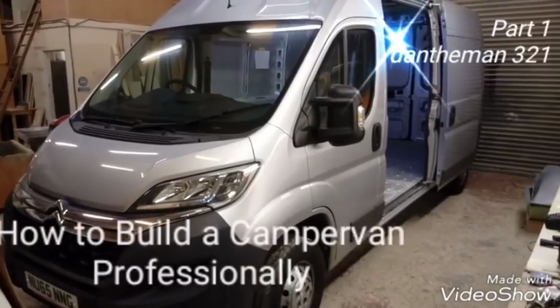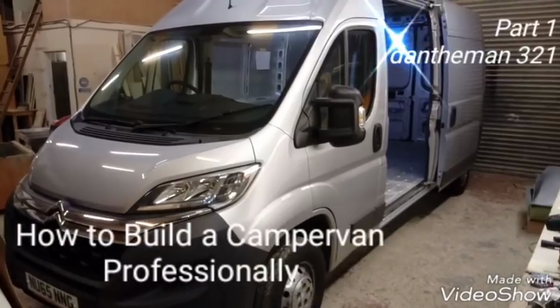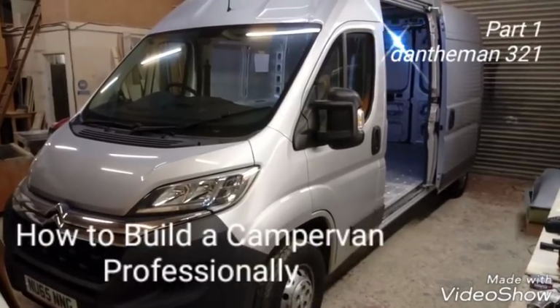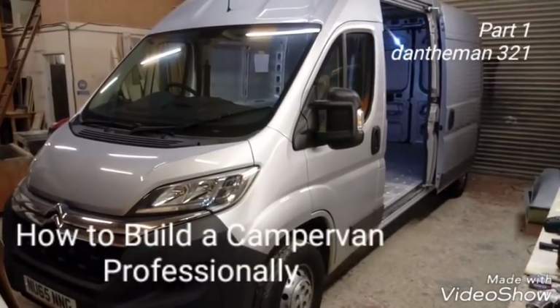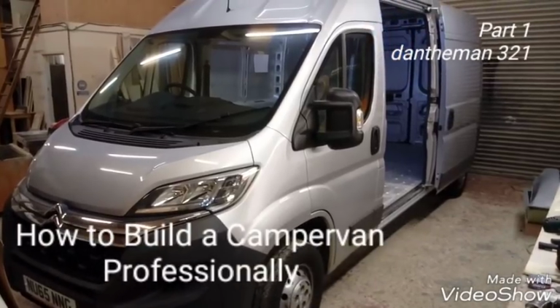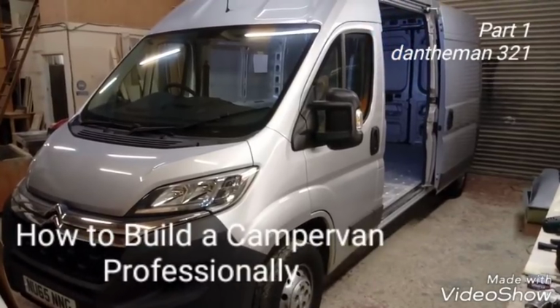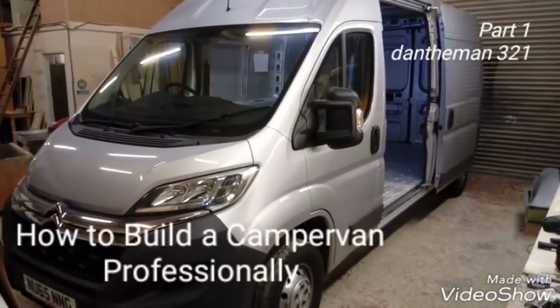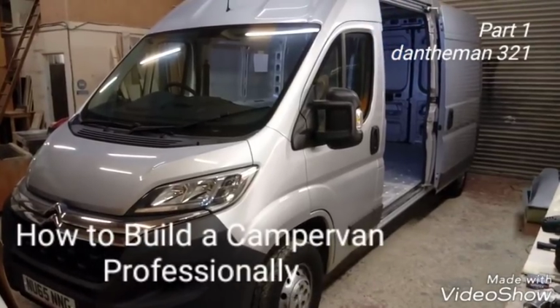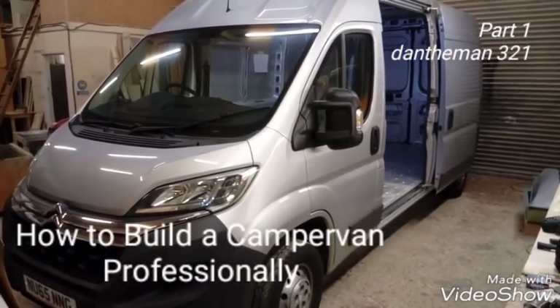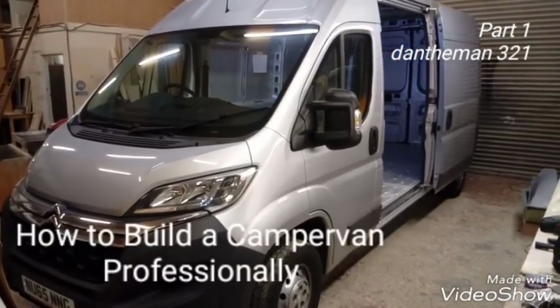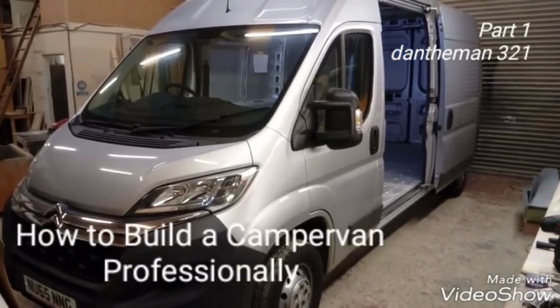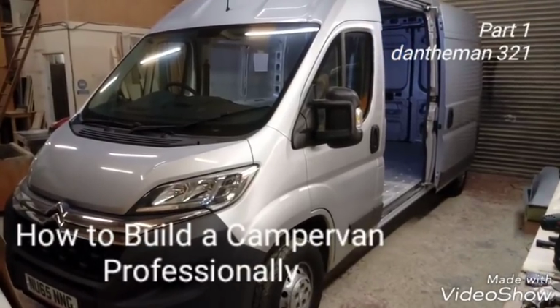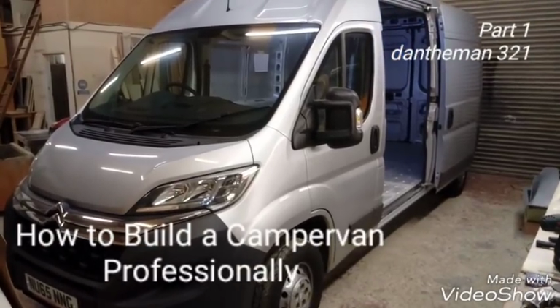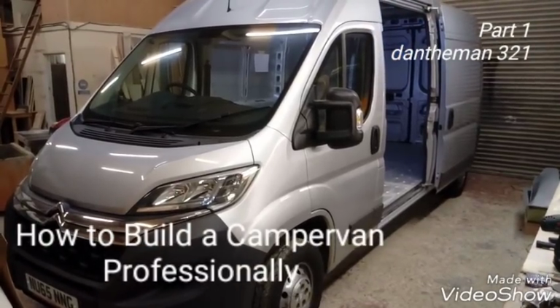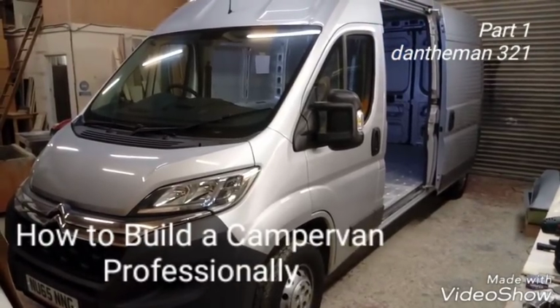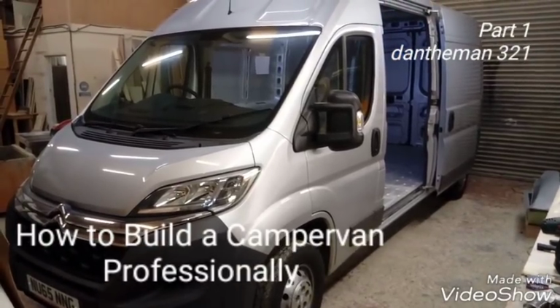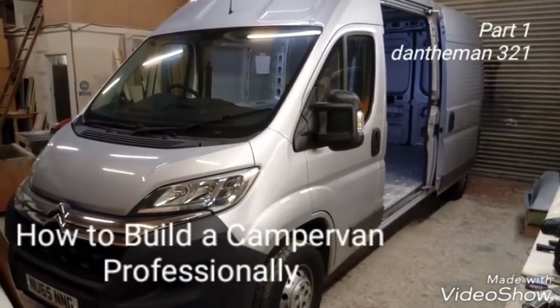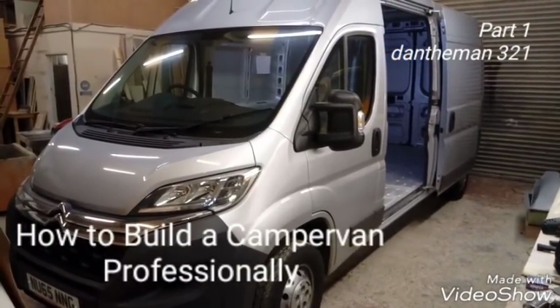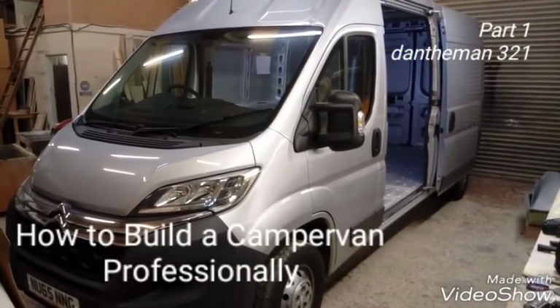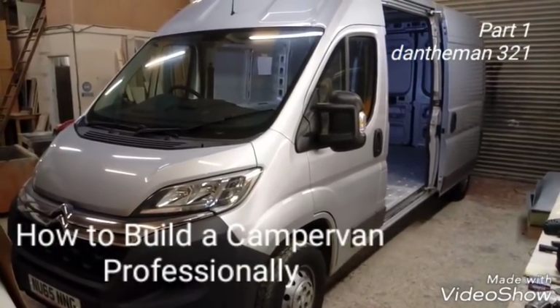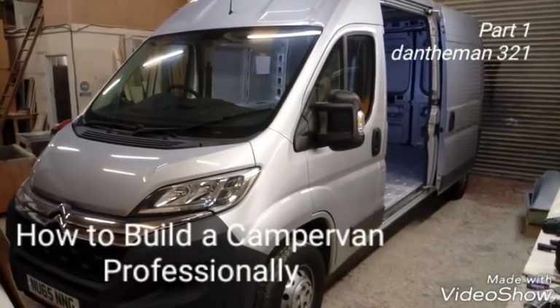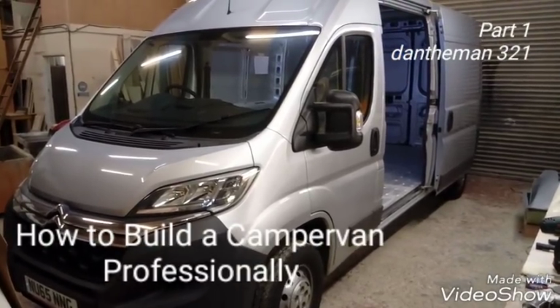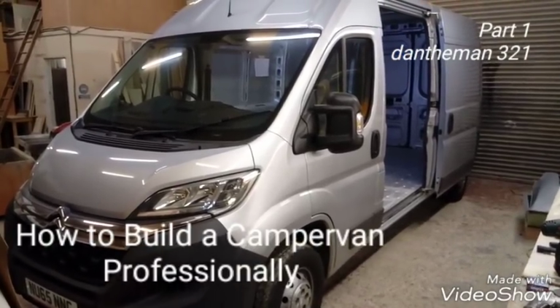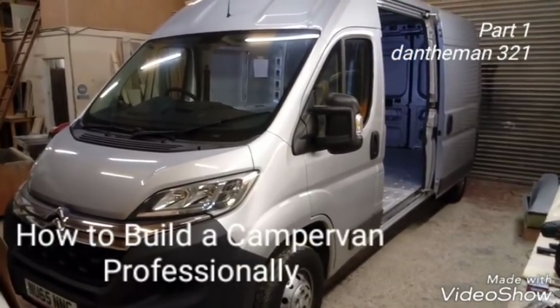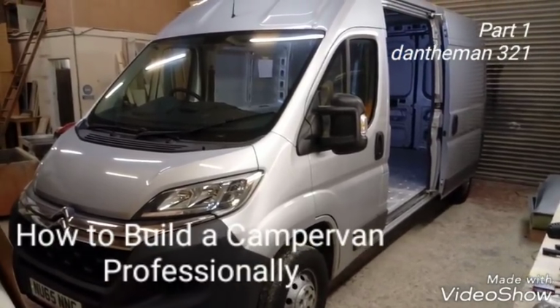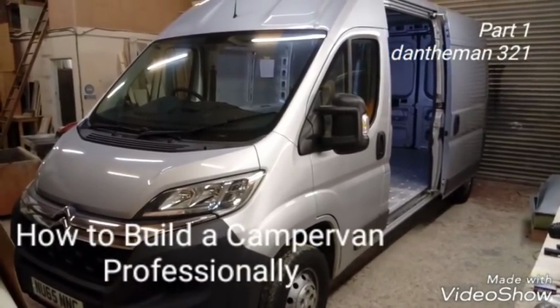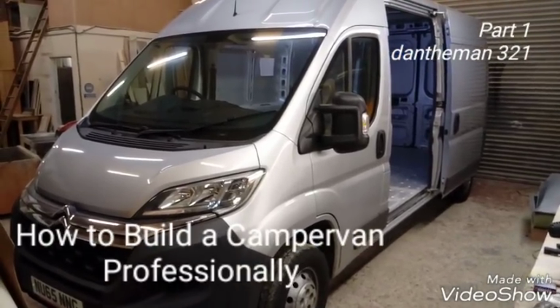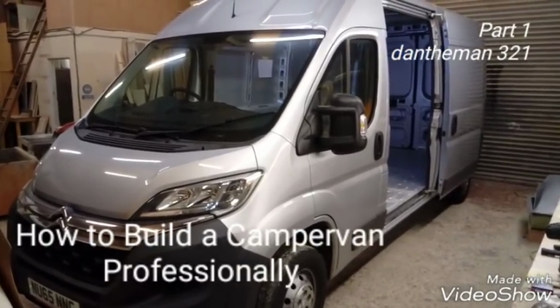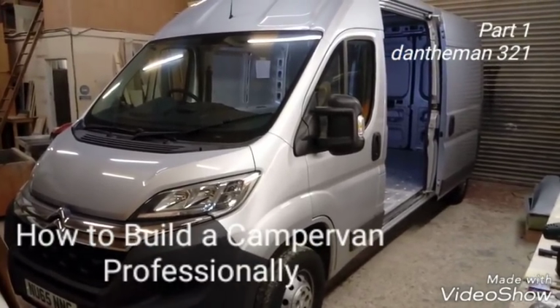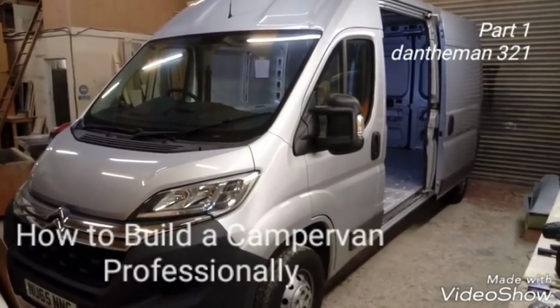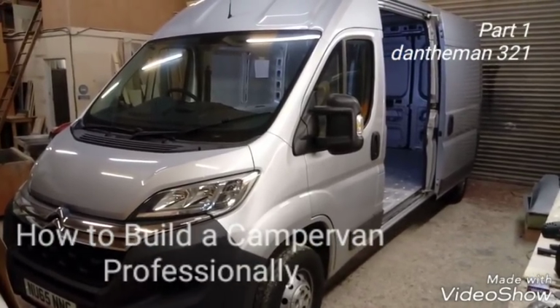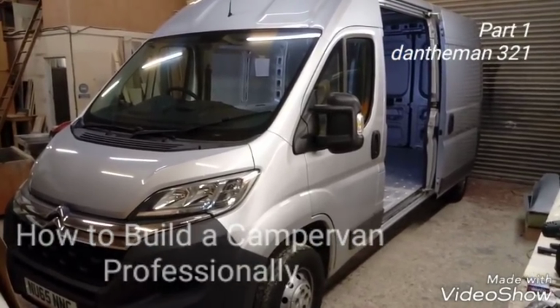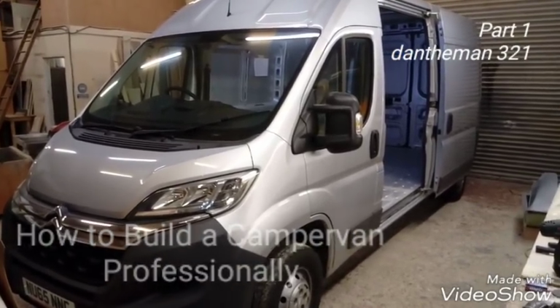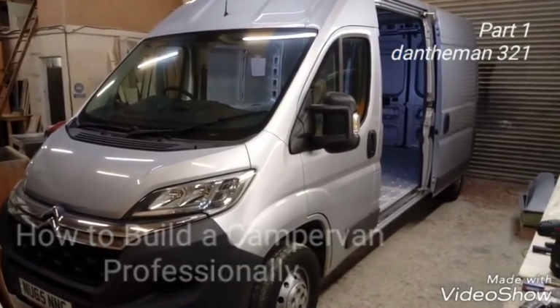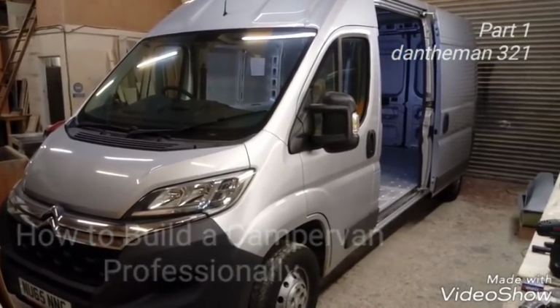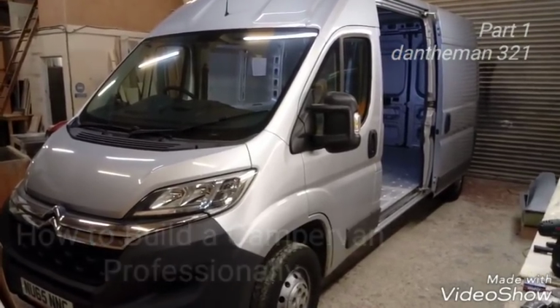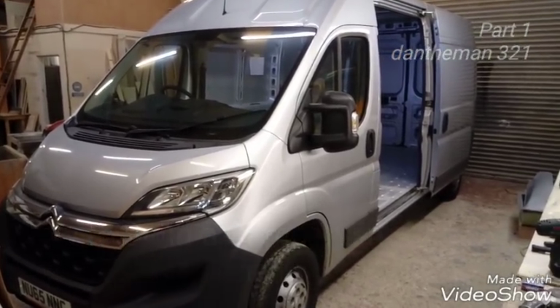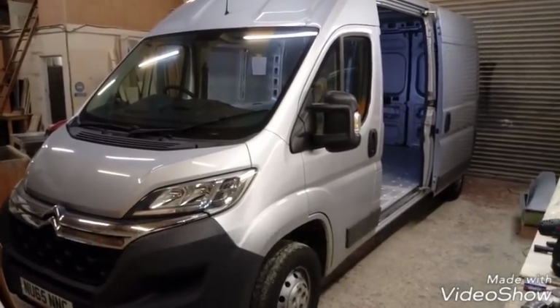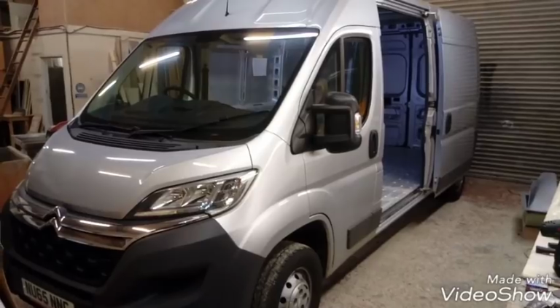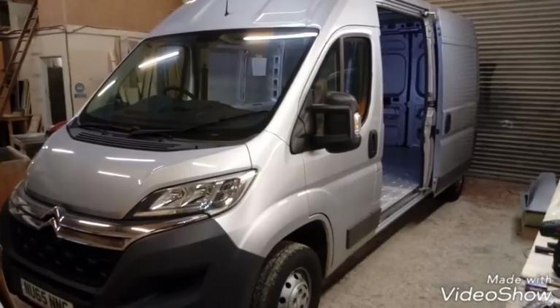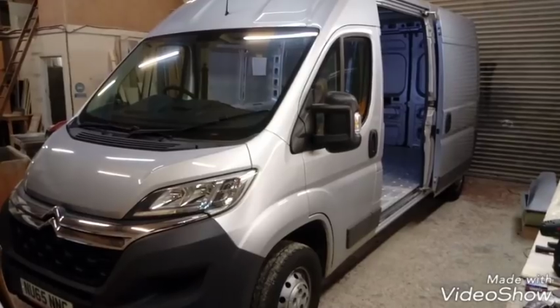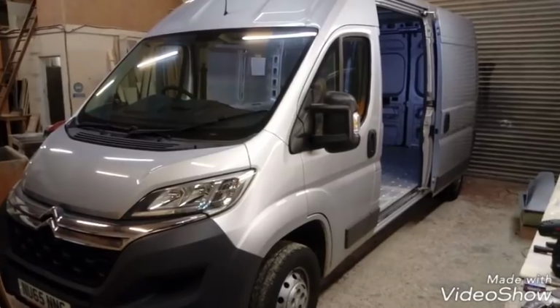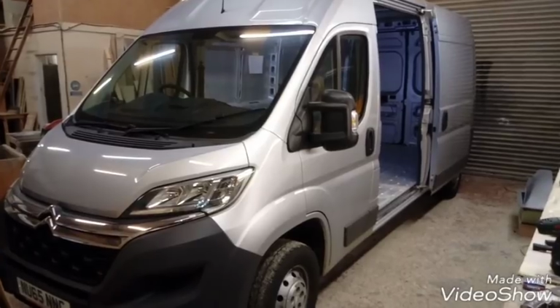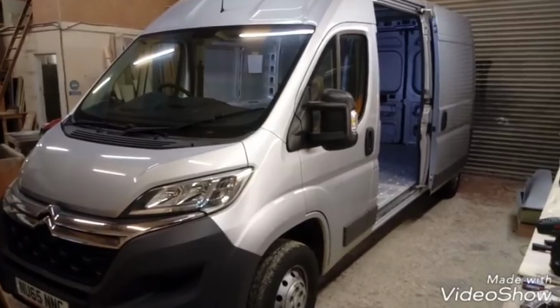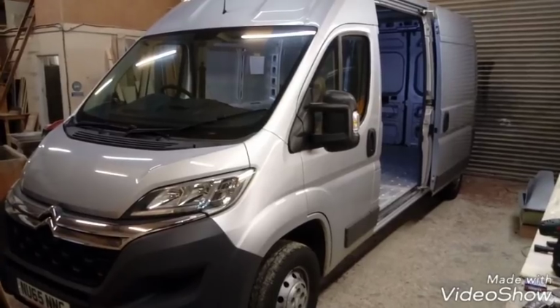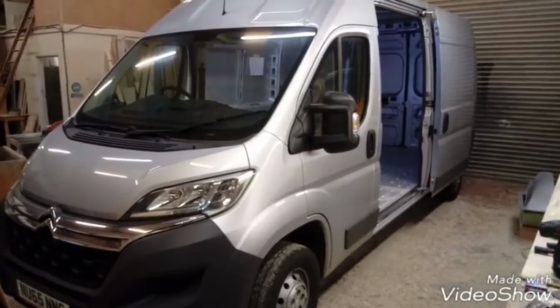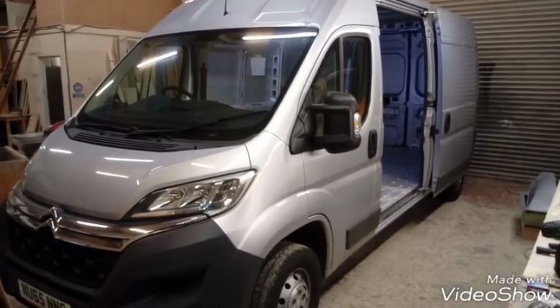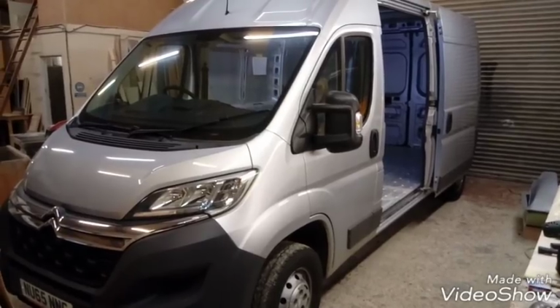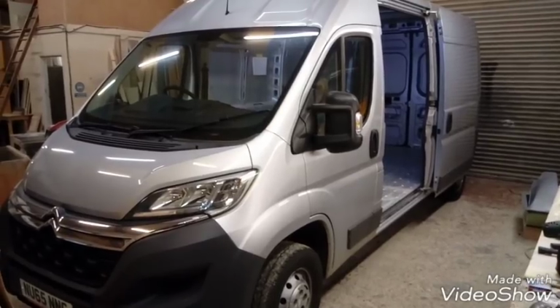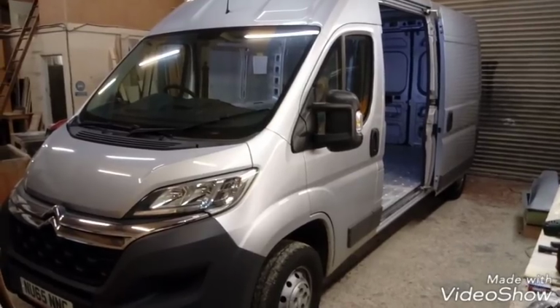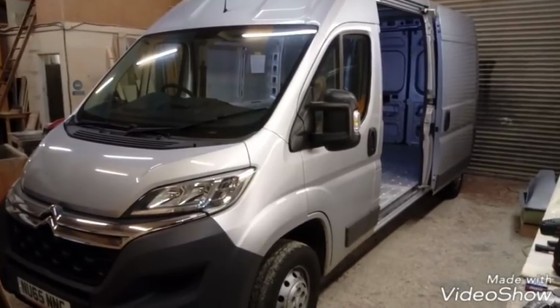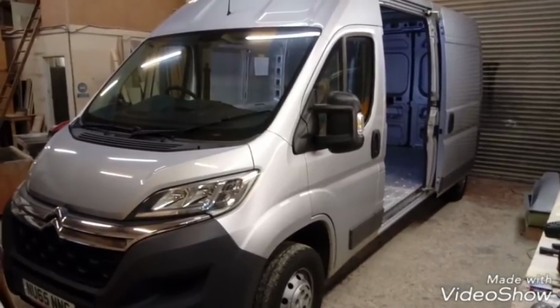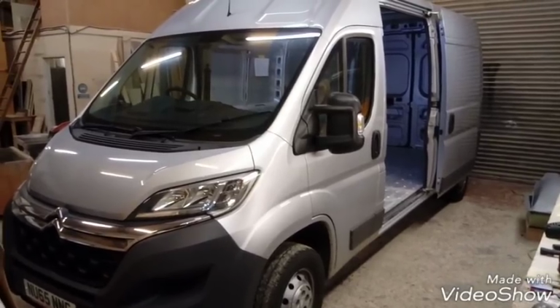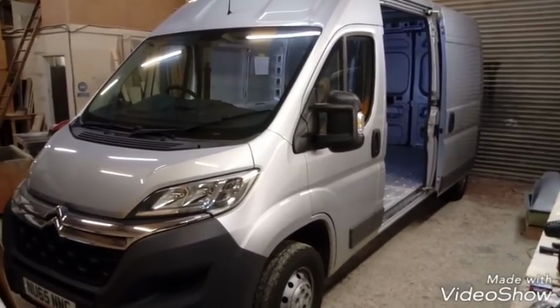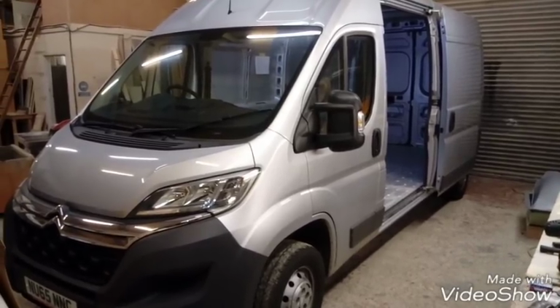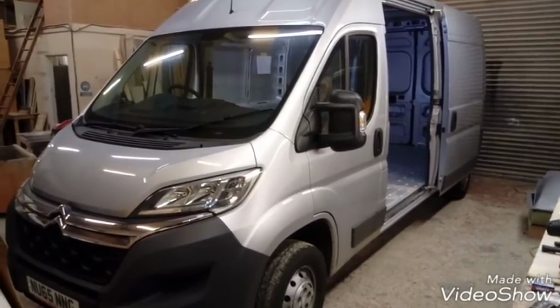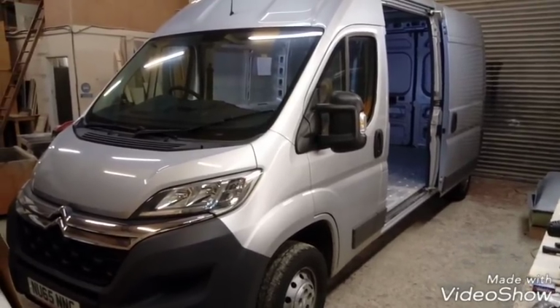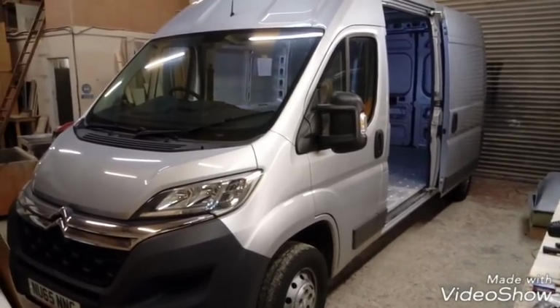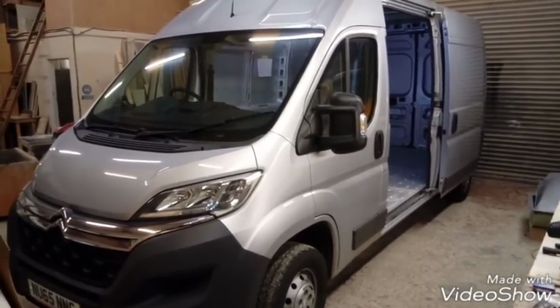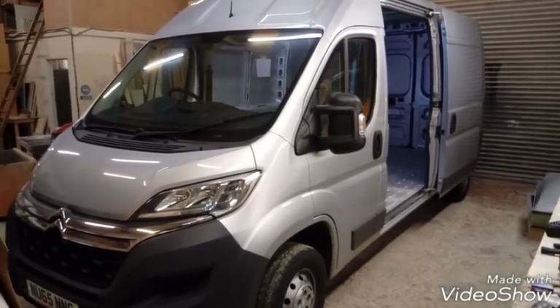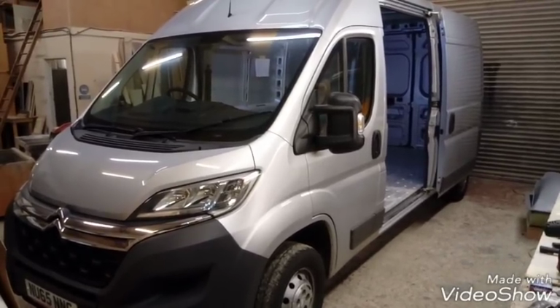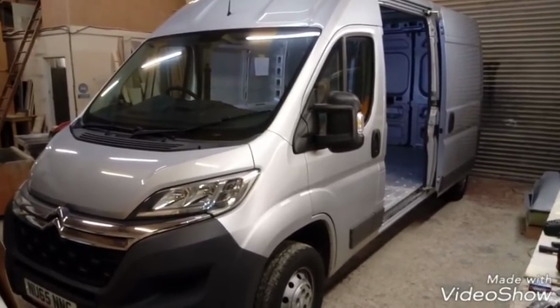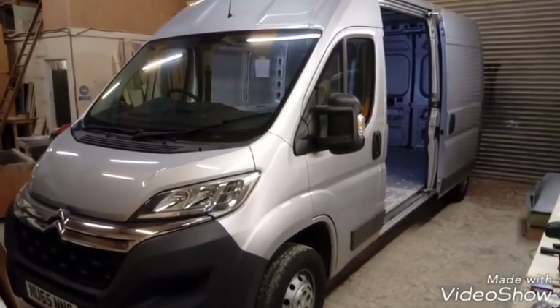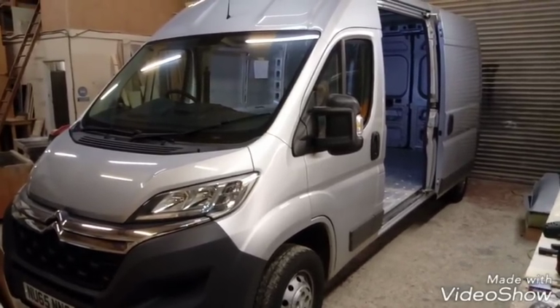Hi guys, over the next few videos I'm going to be showing you our process of basically converting a camper van from start to finish.